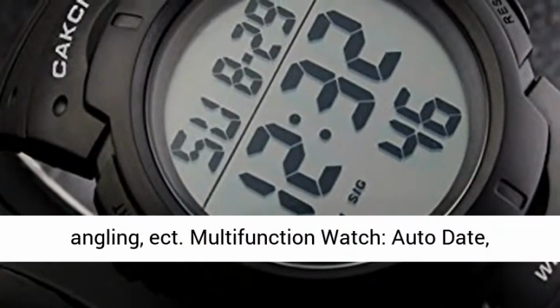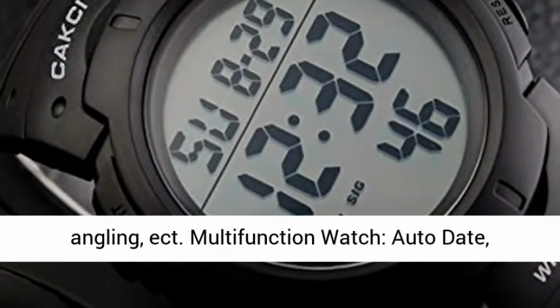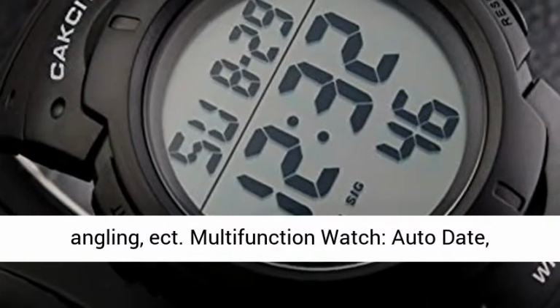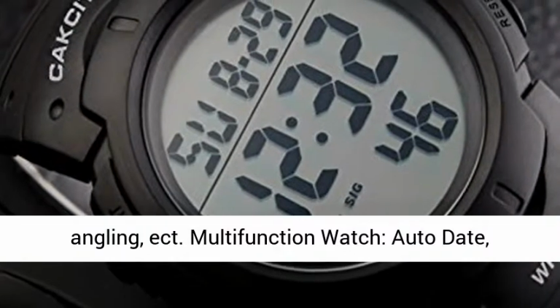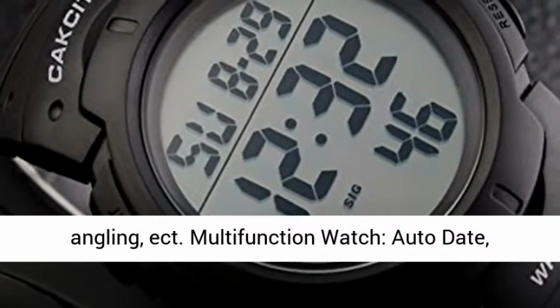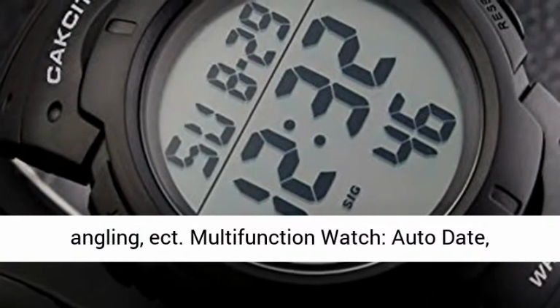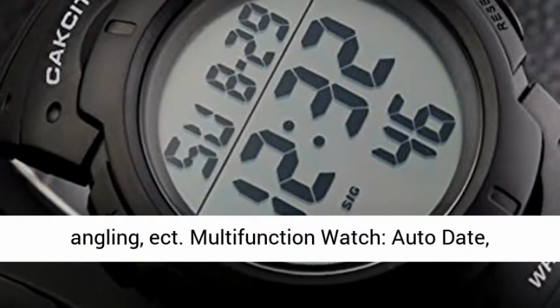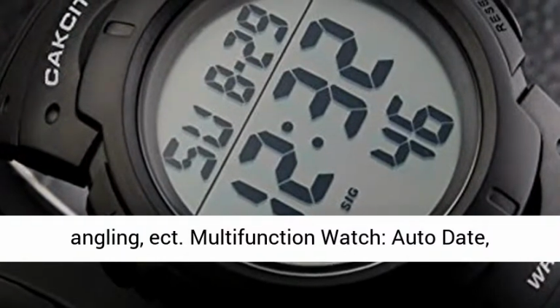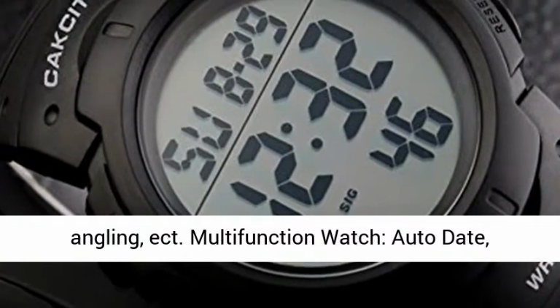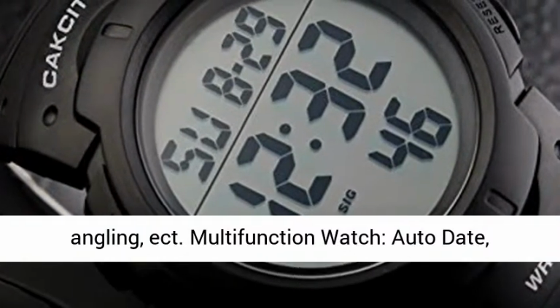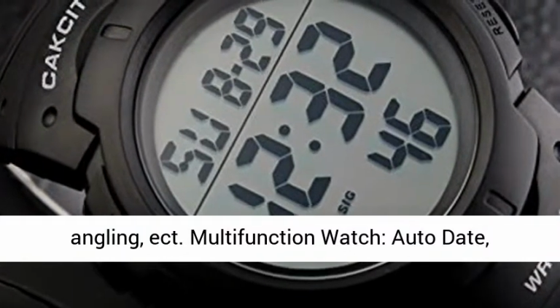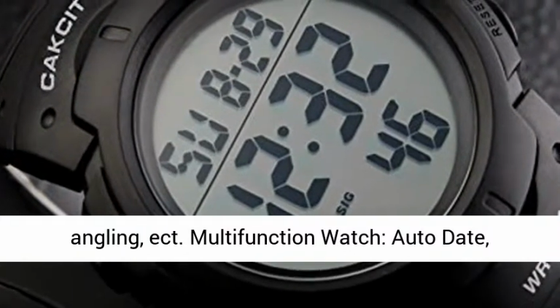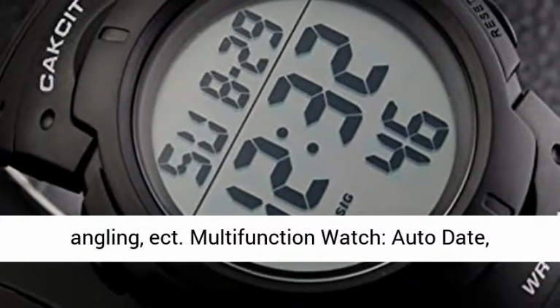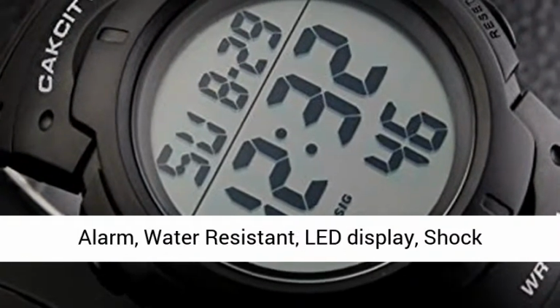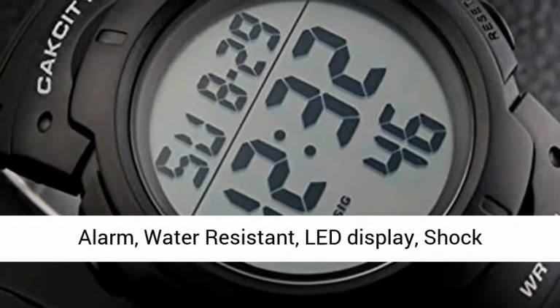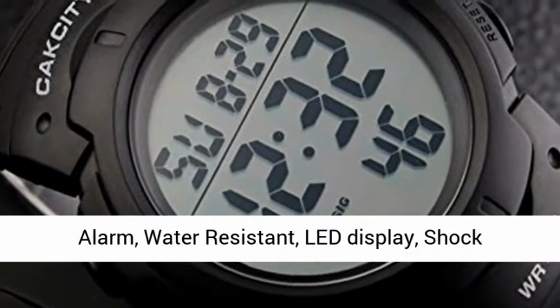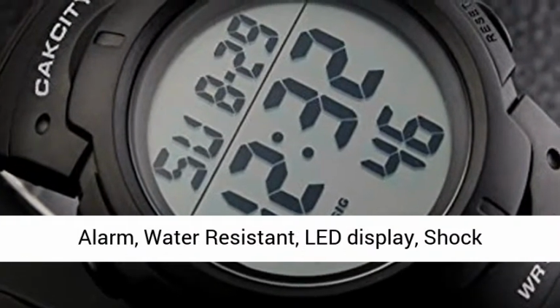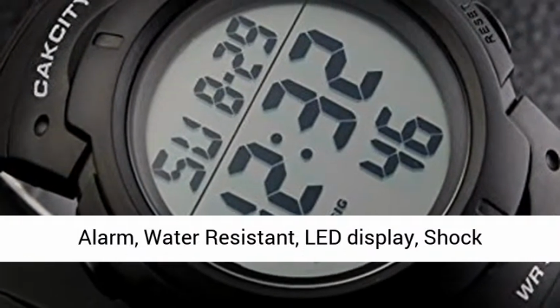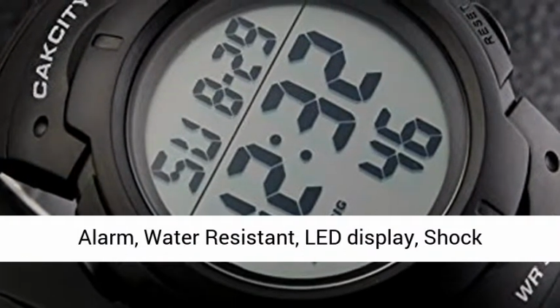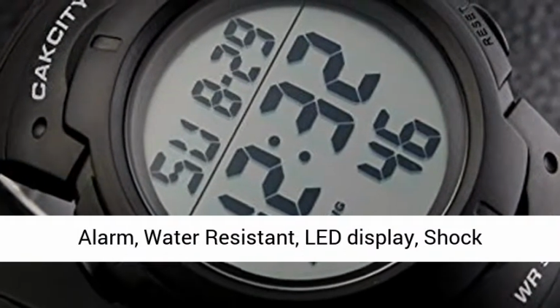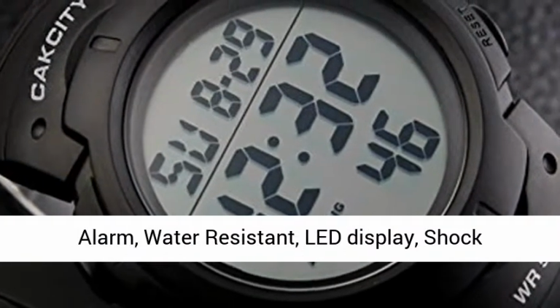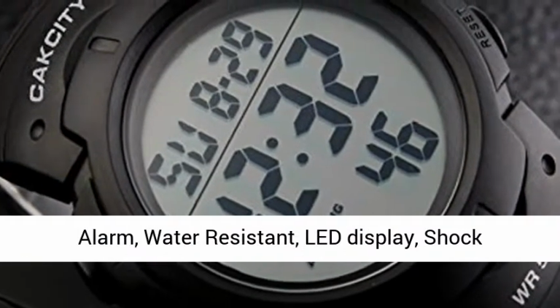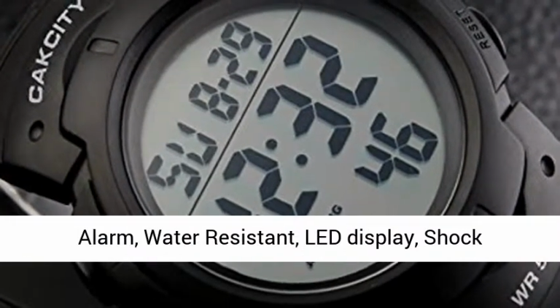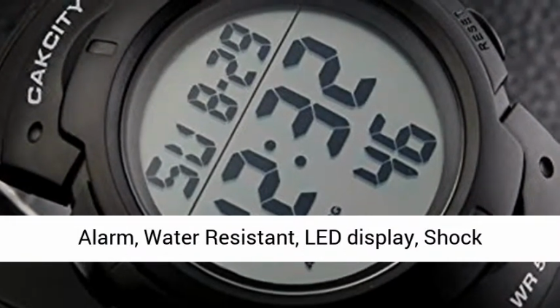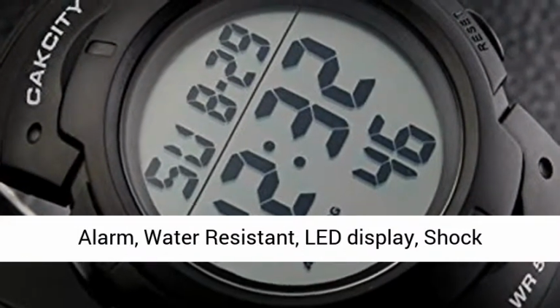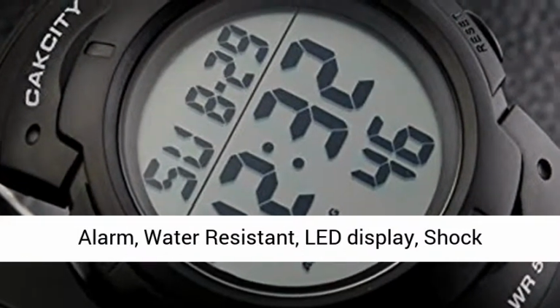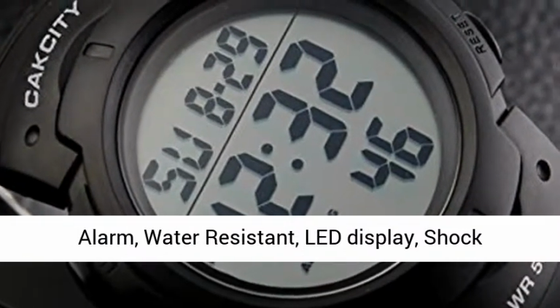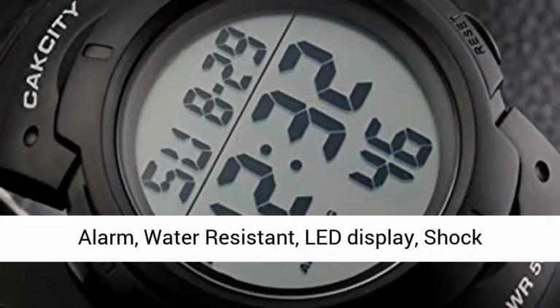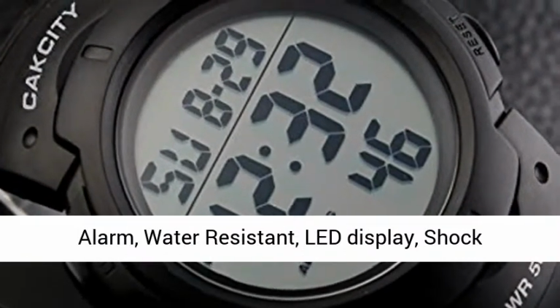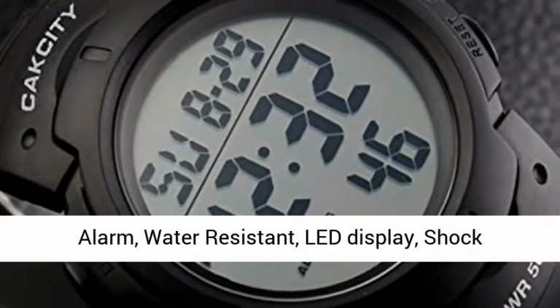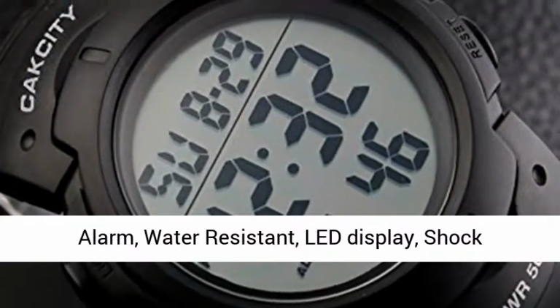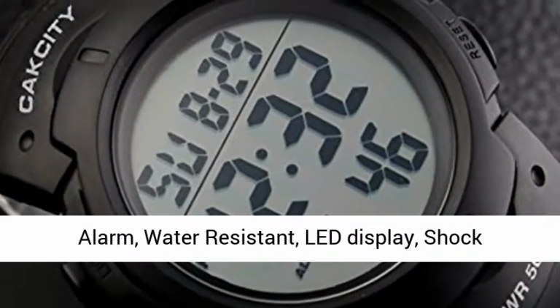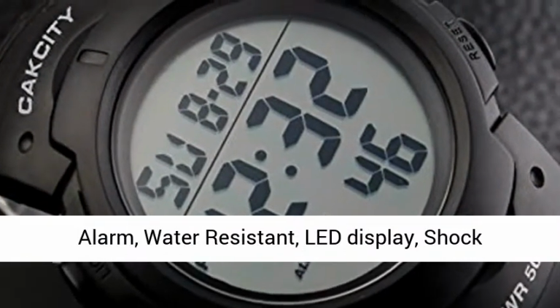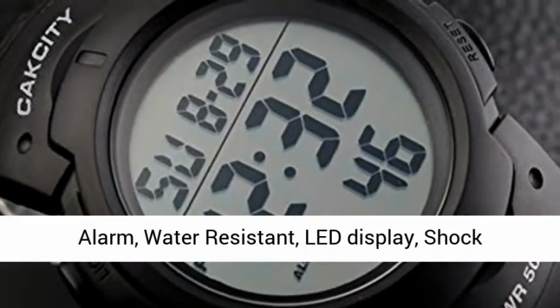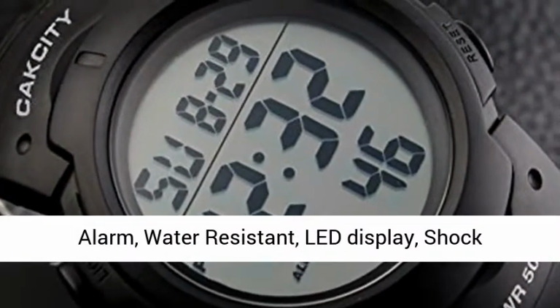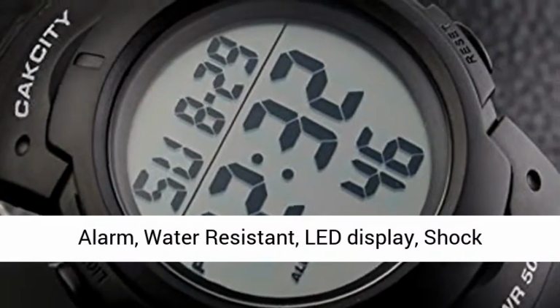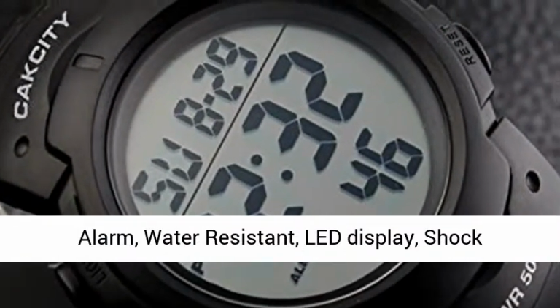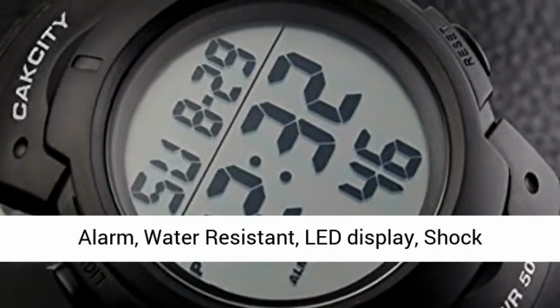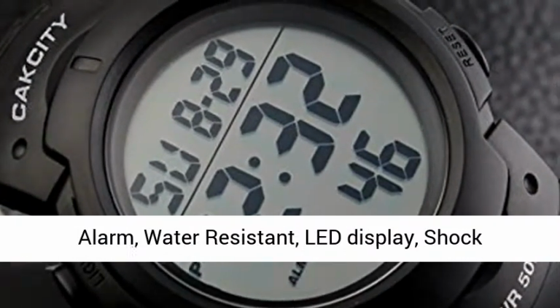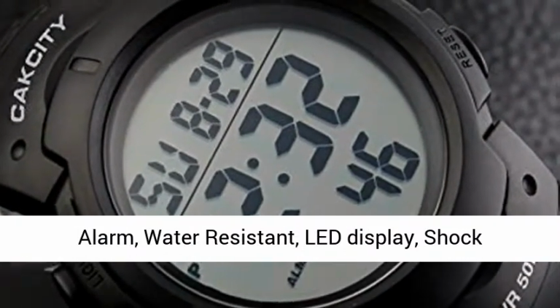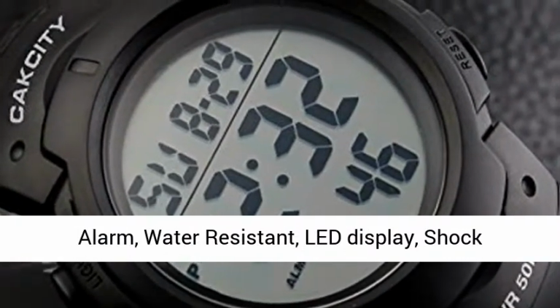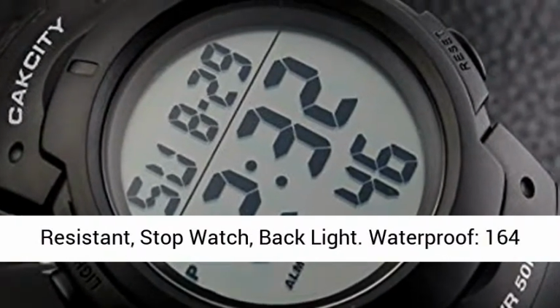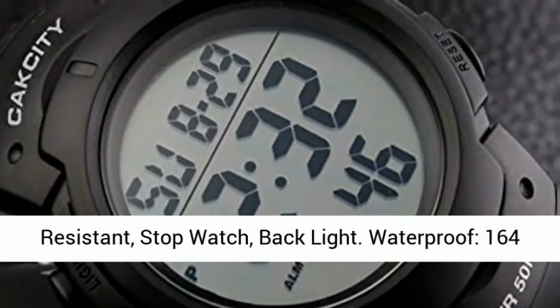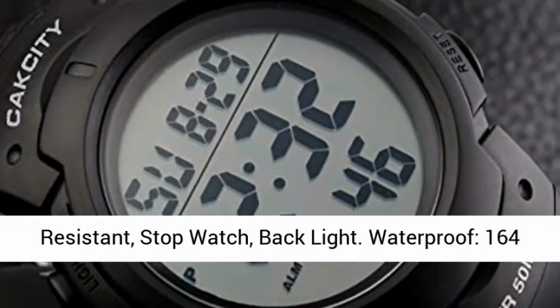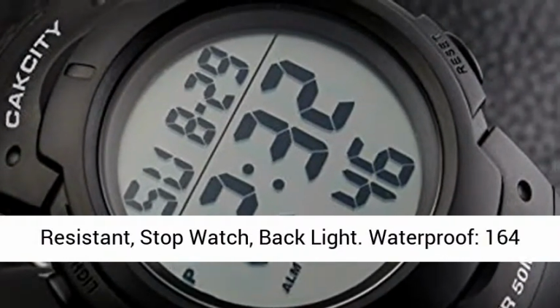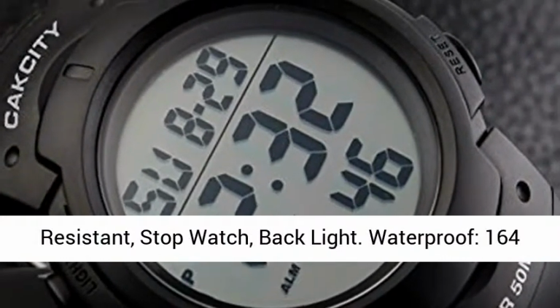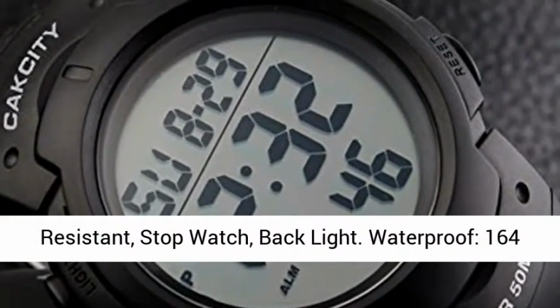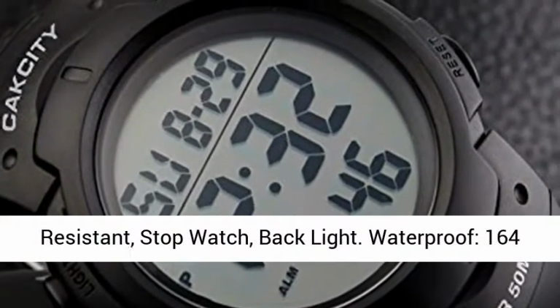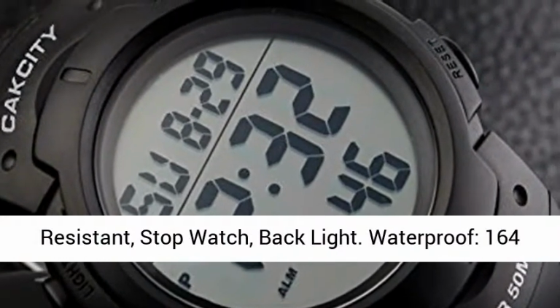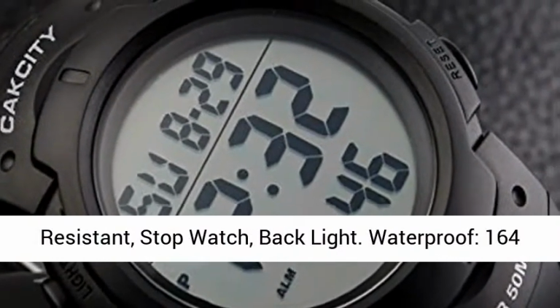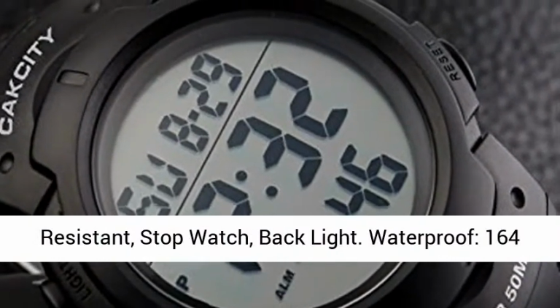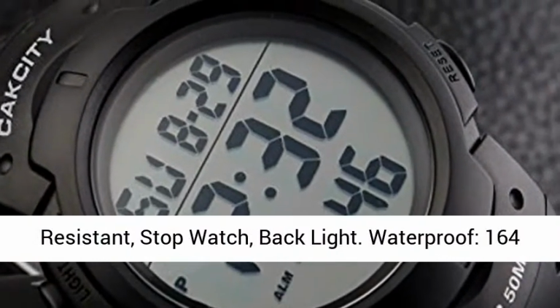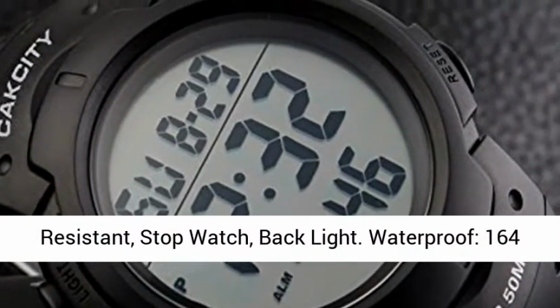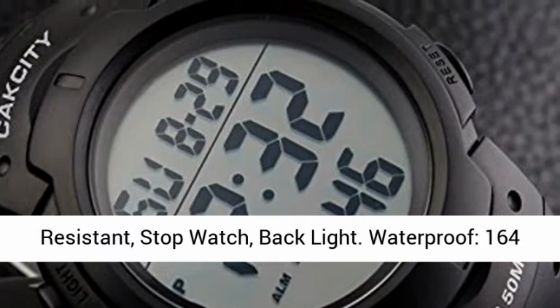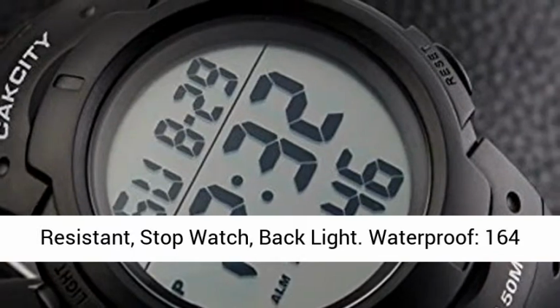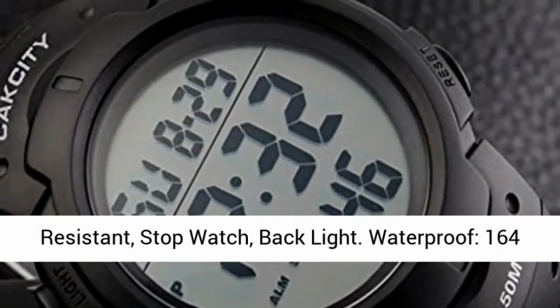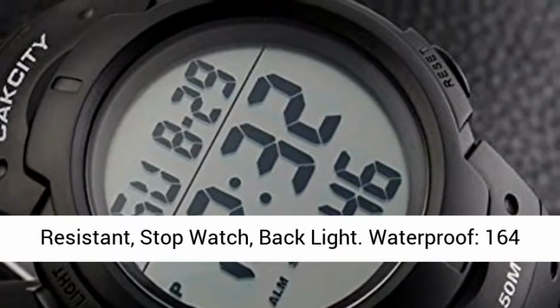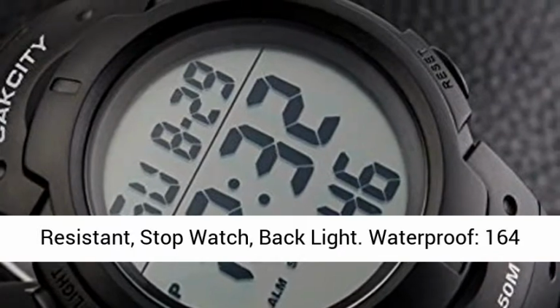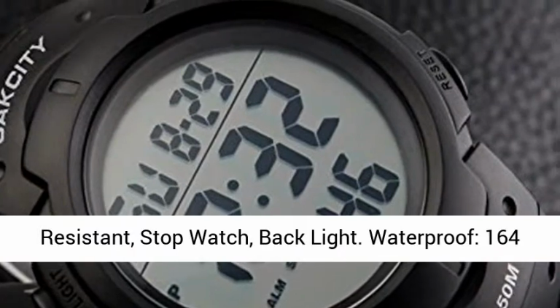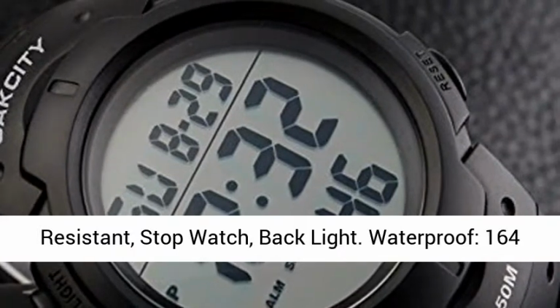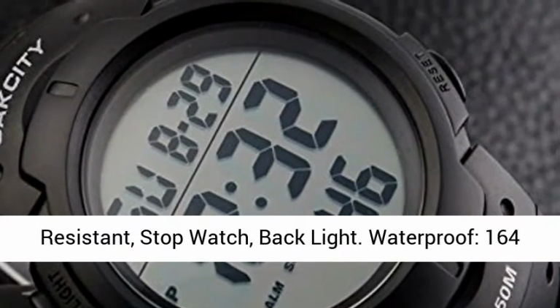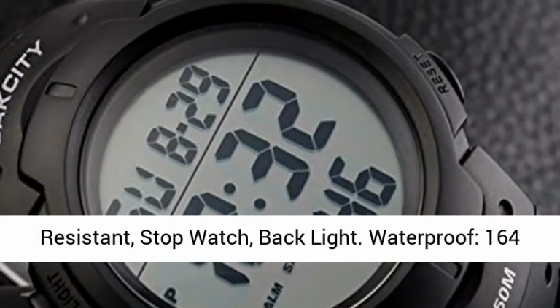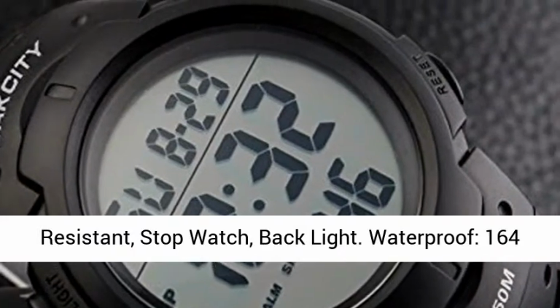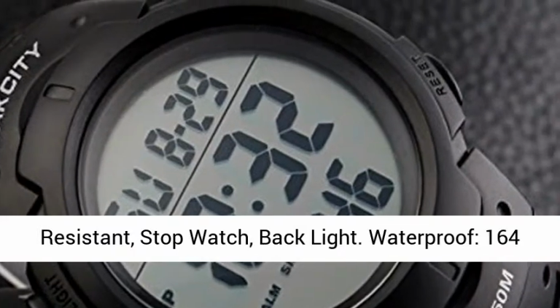Multi-function watch with auto date, alarm, water resistance, LED display, shock resistance, stopwatch, and backlight.